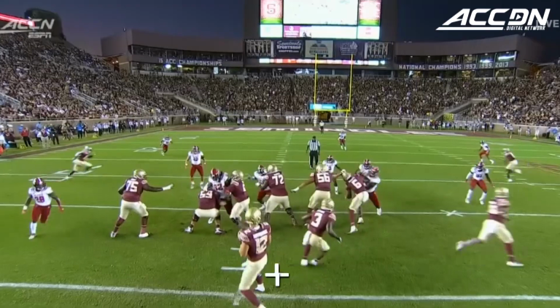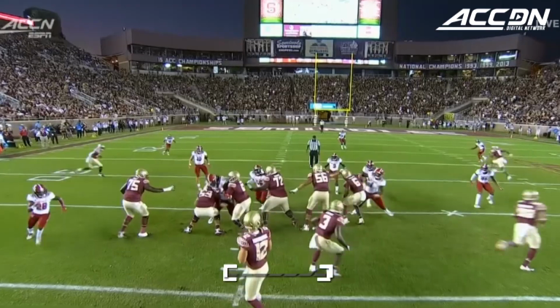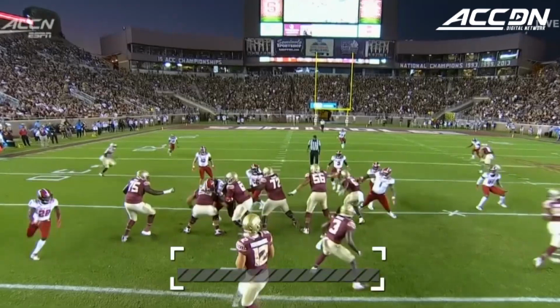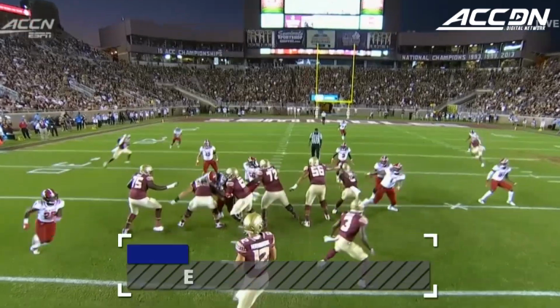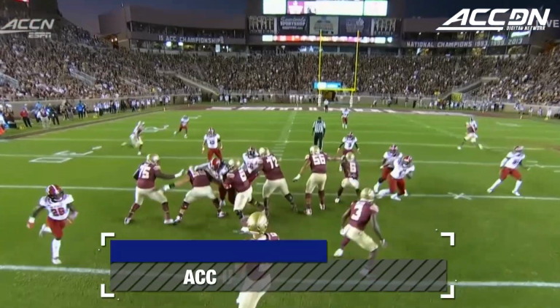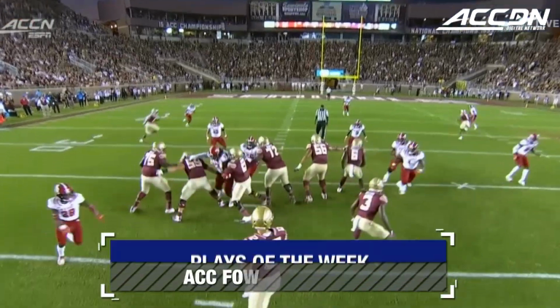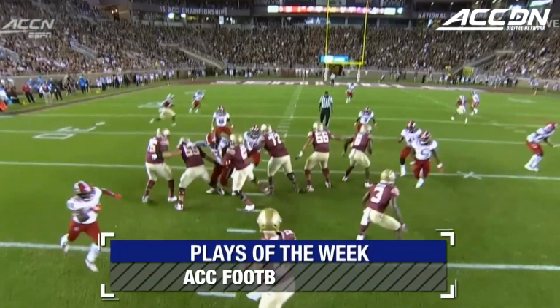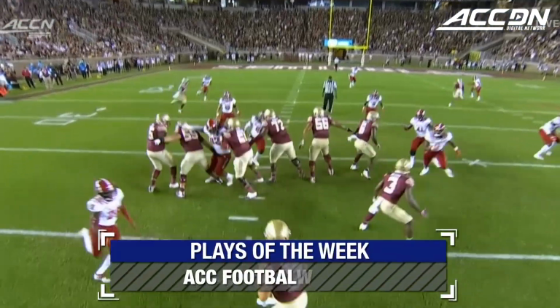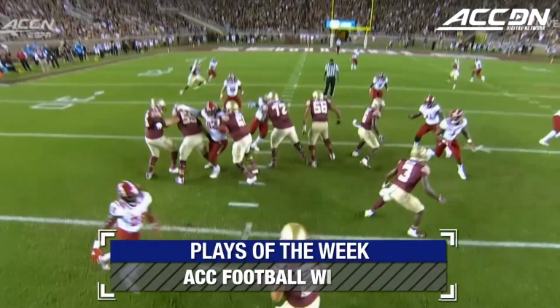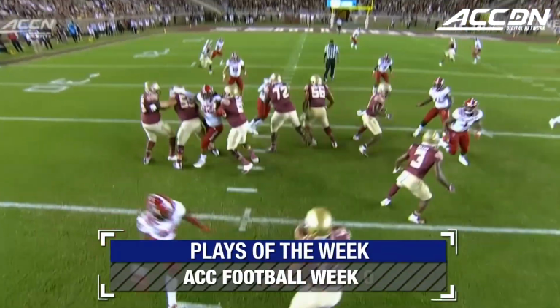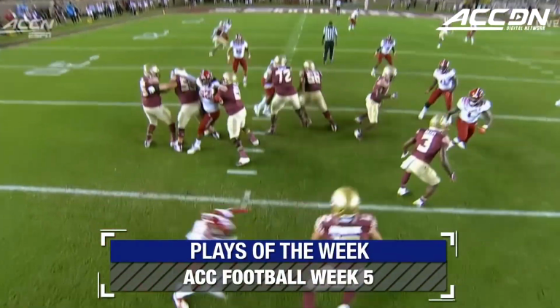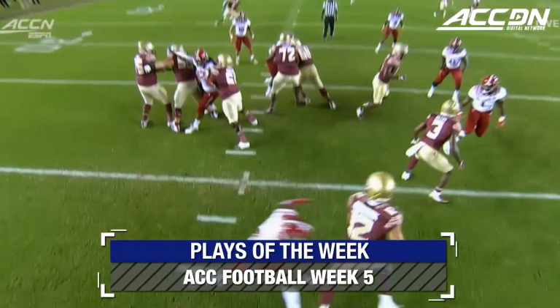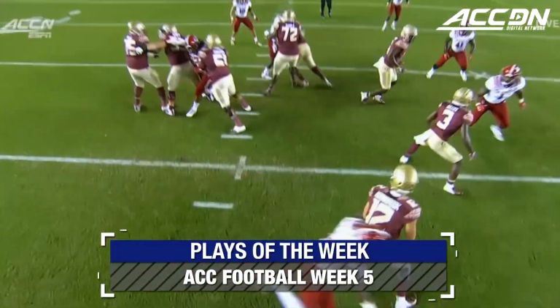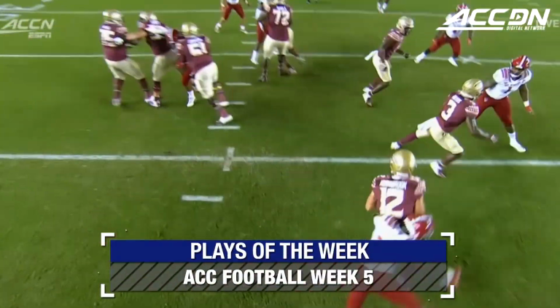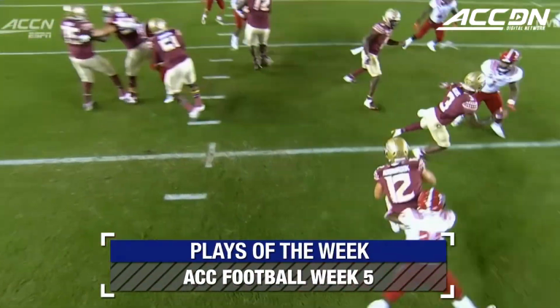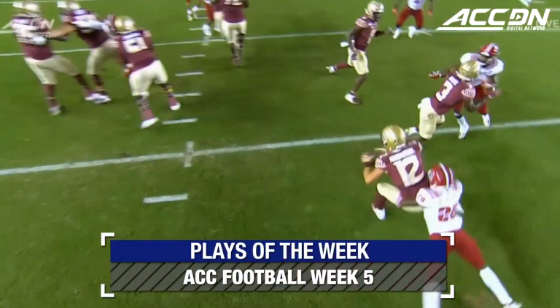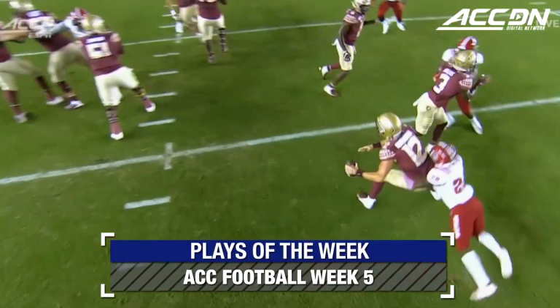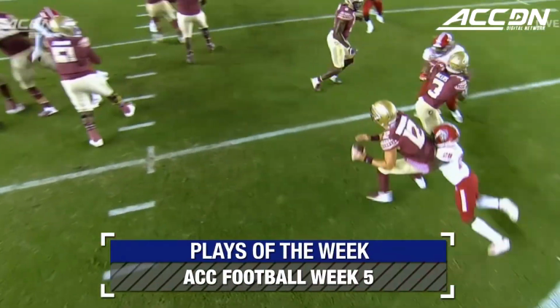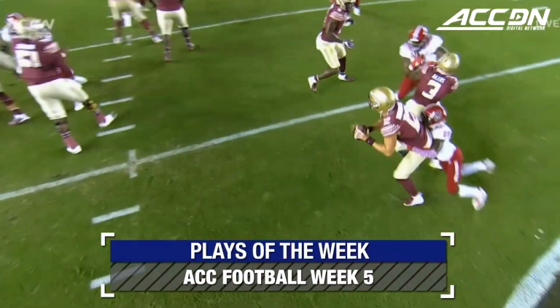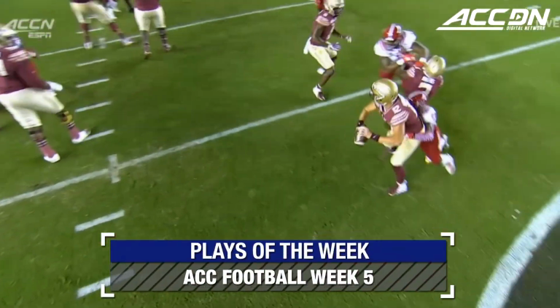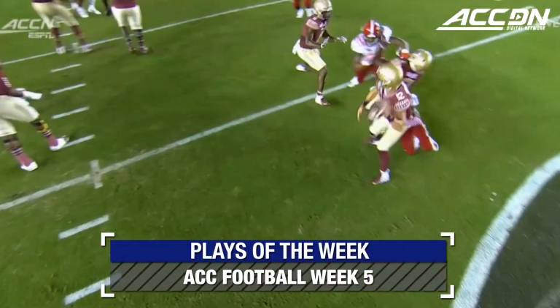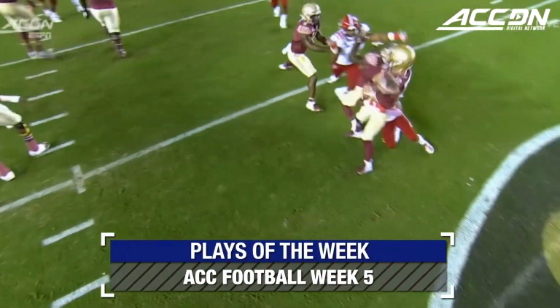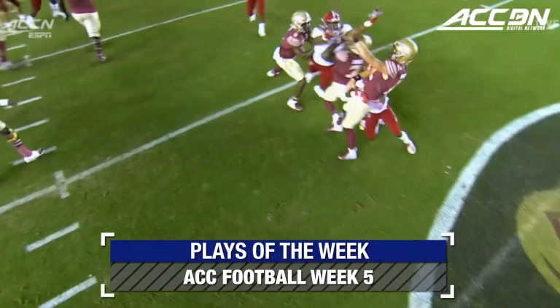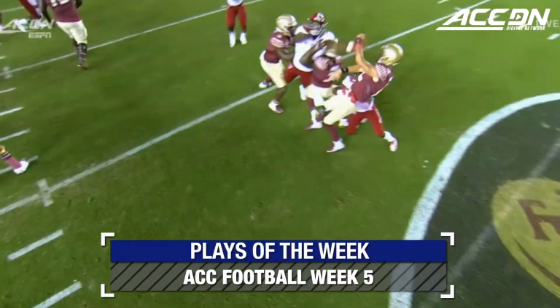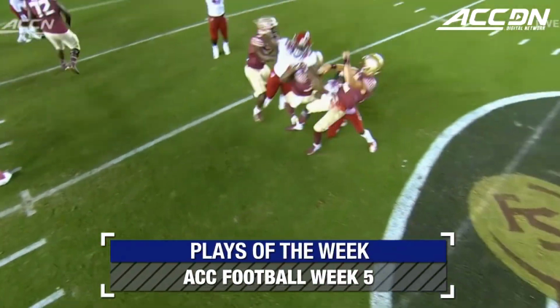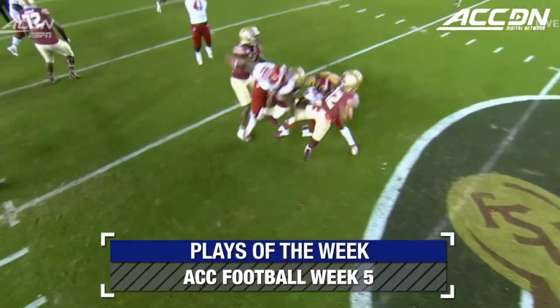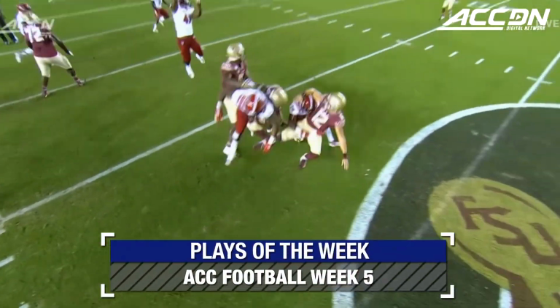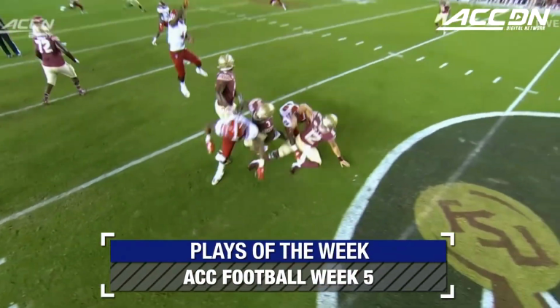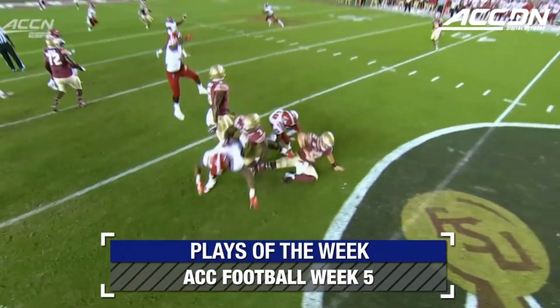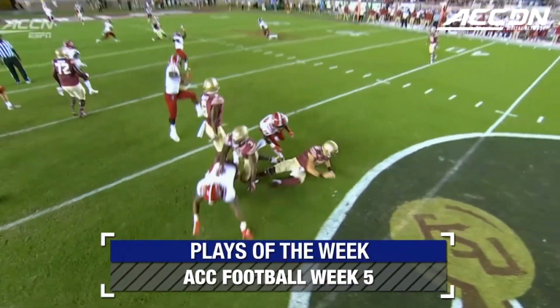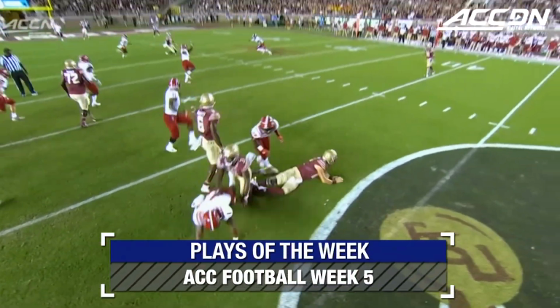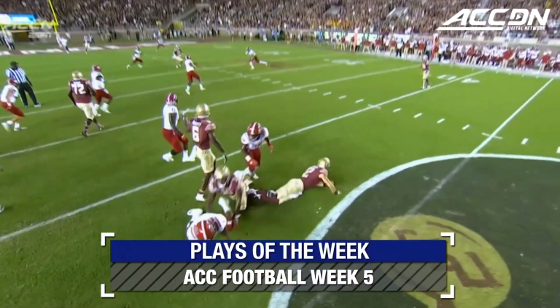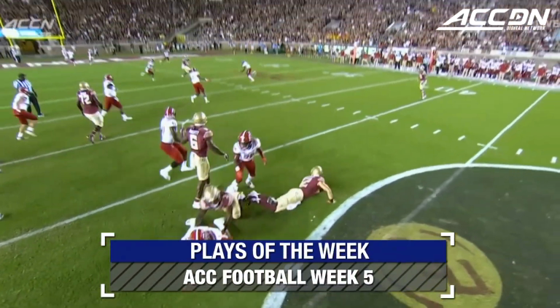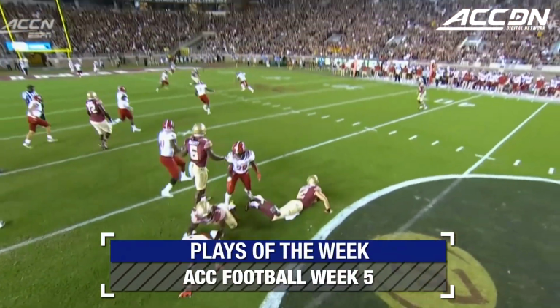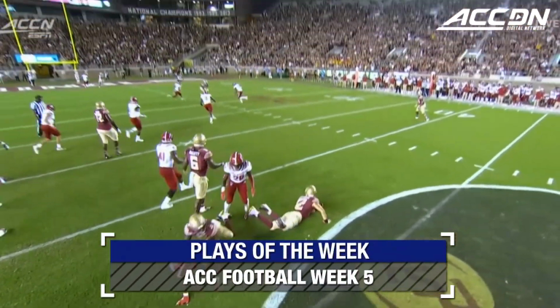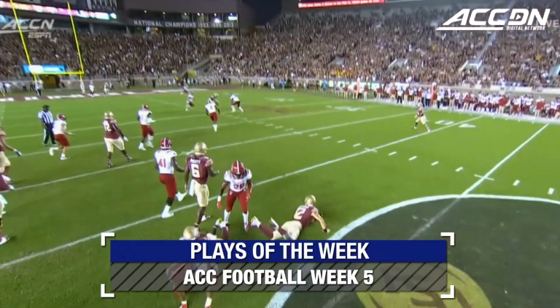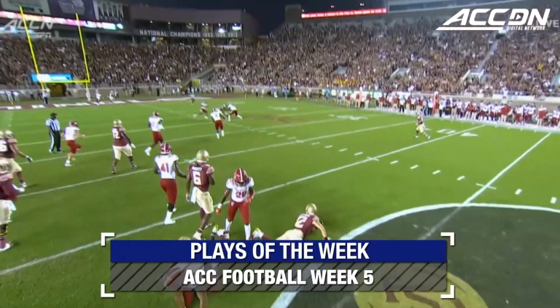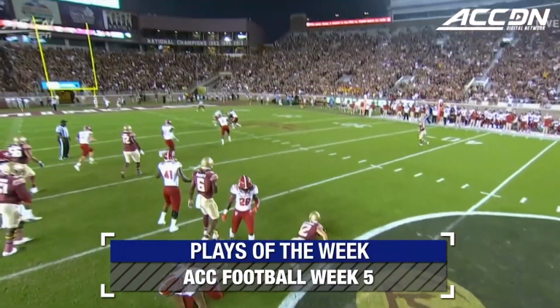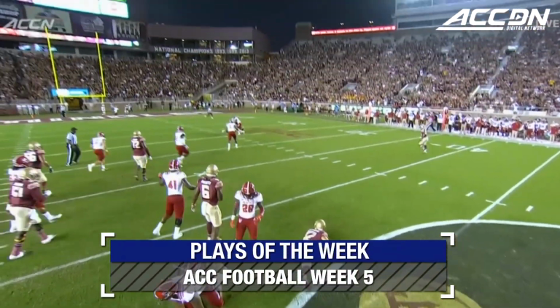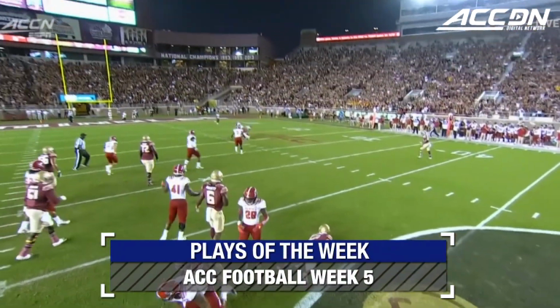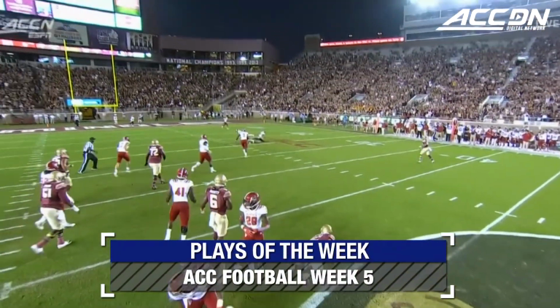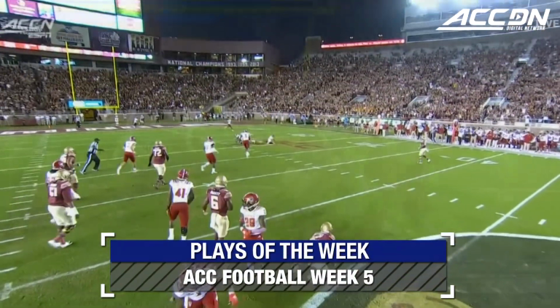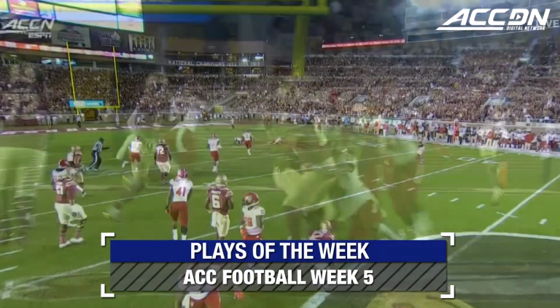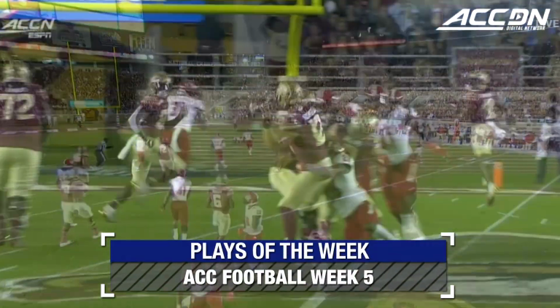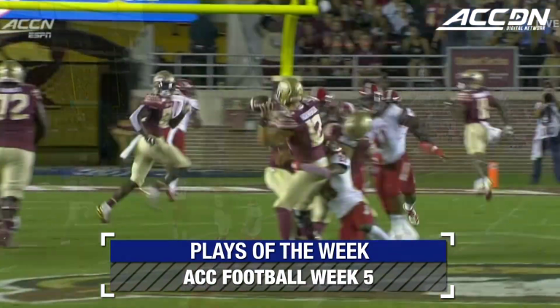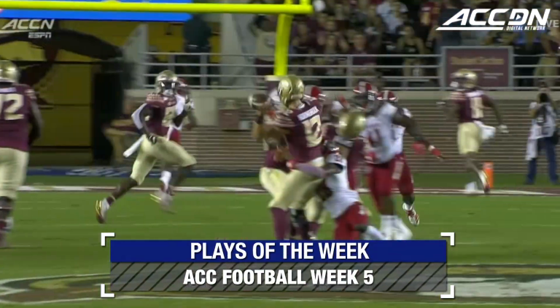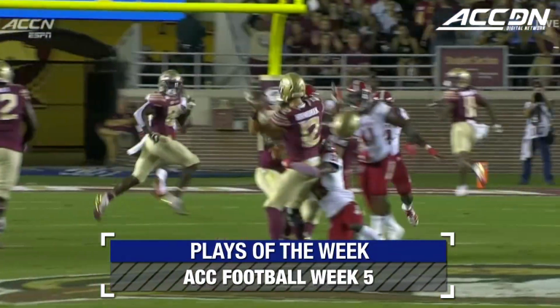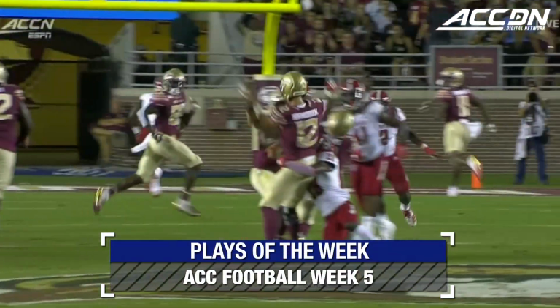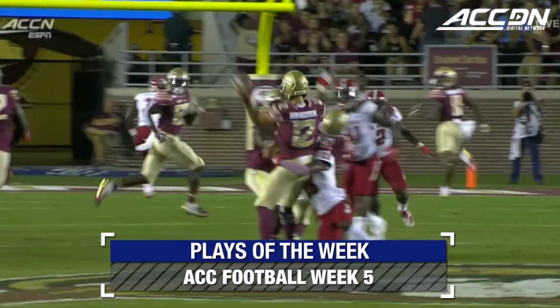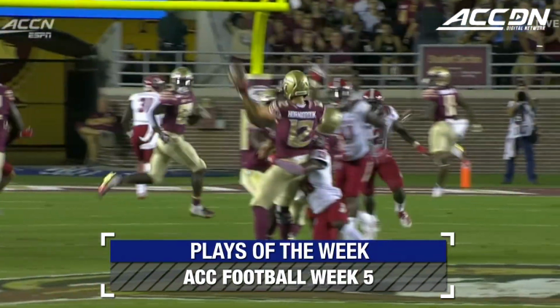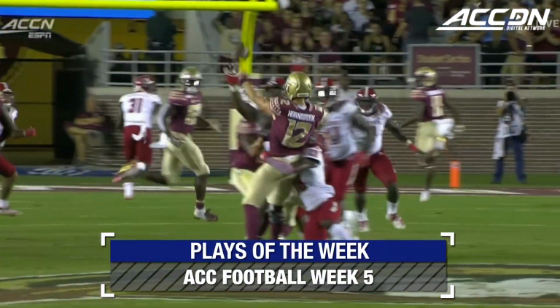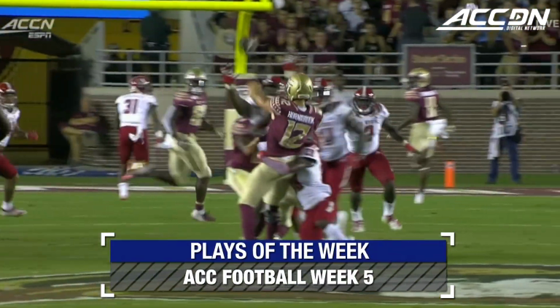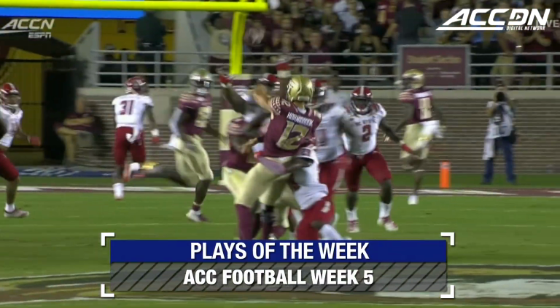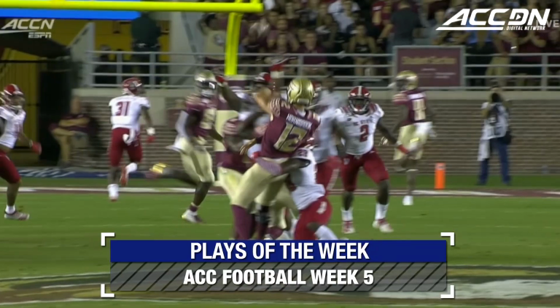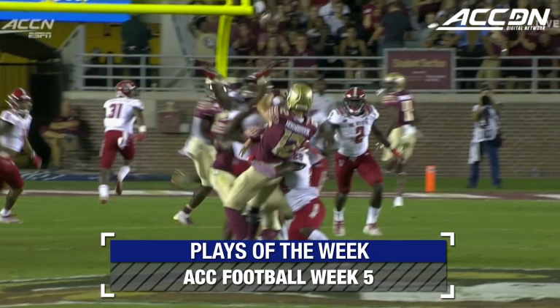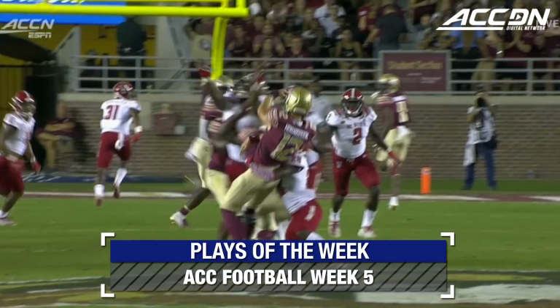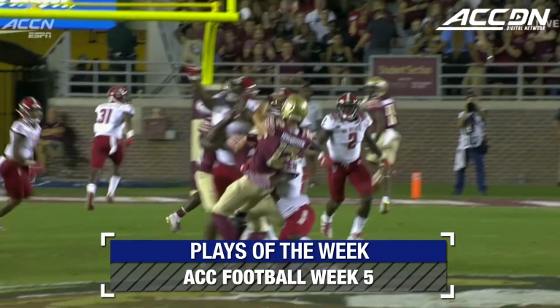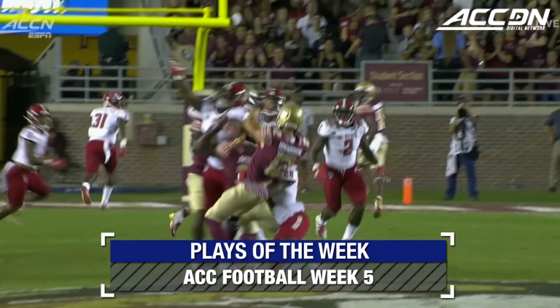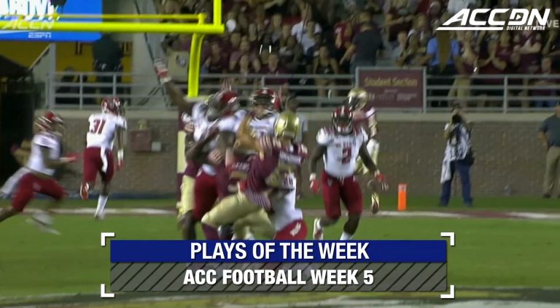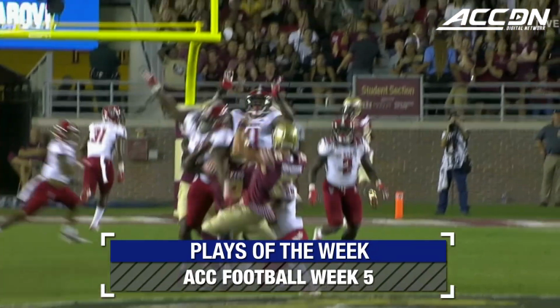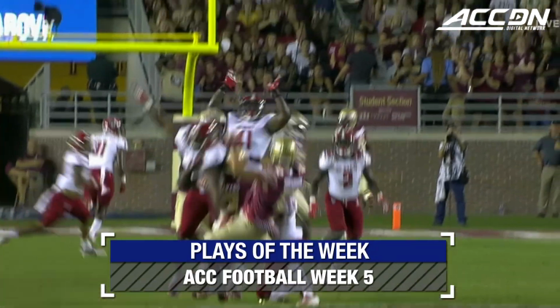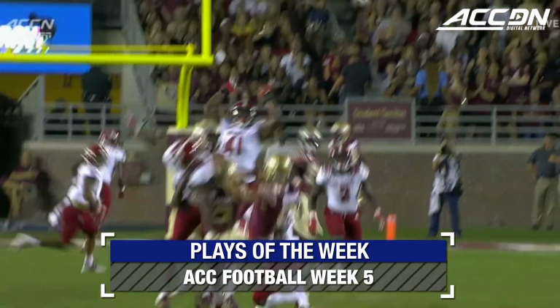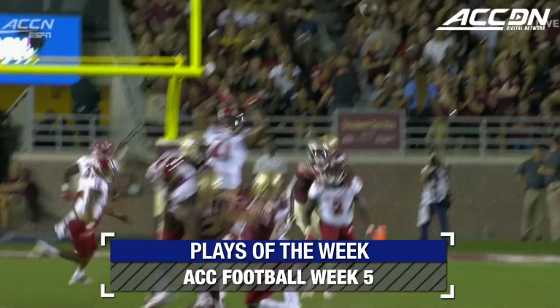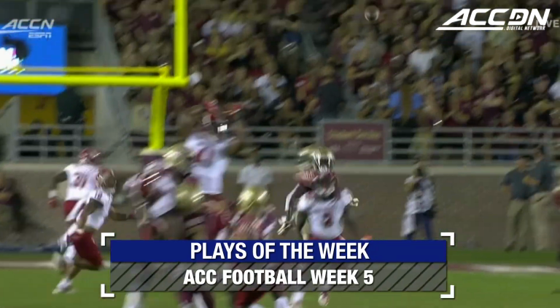Play action. Man coming. Got it loose and complete. Outstanding play.